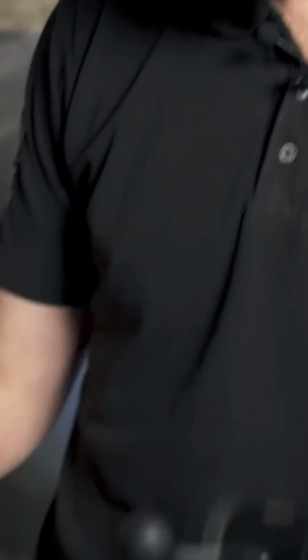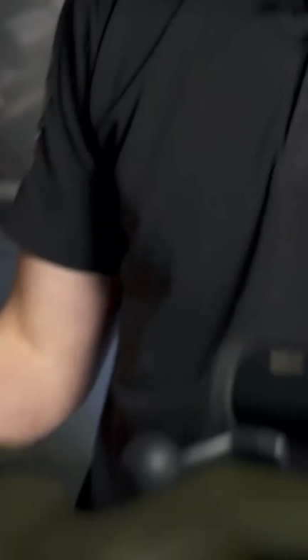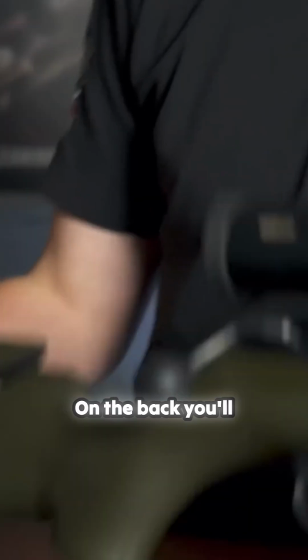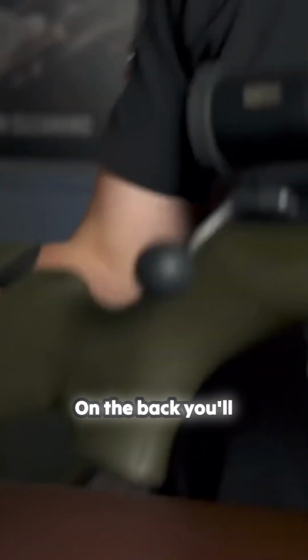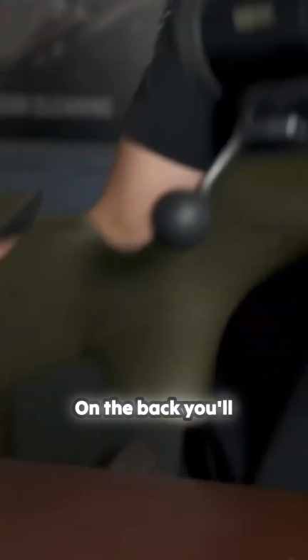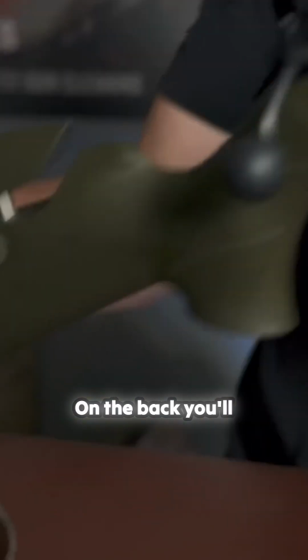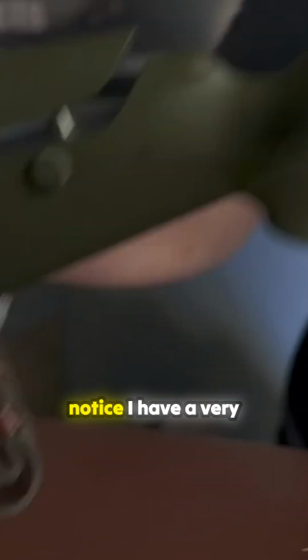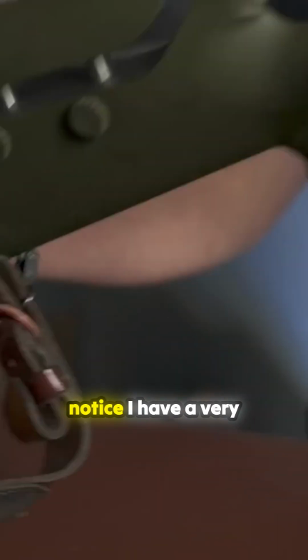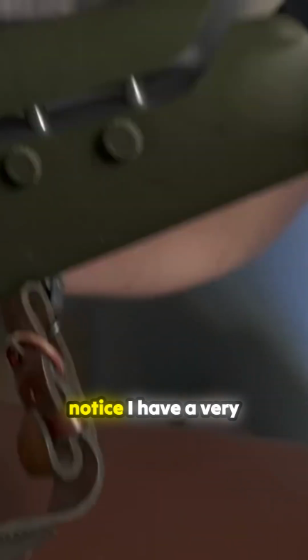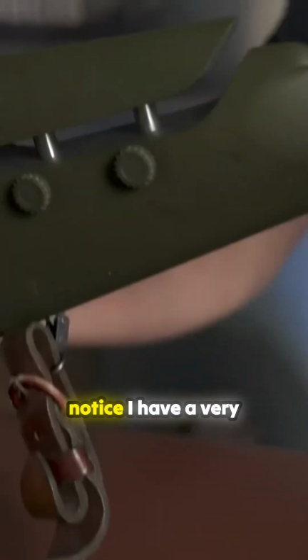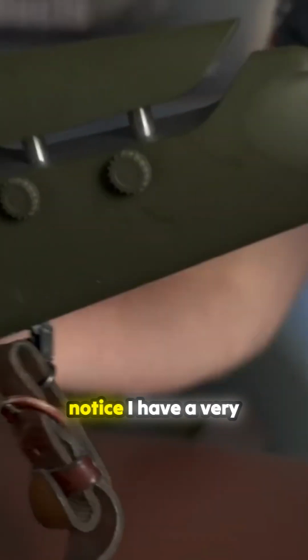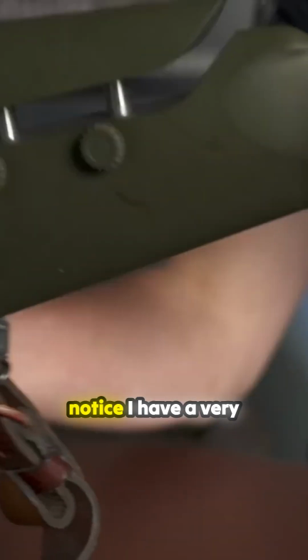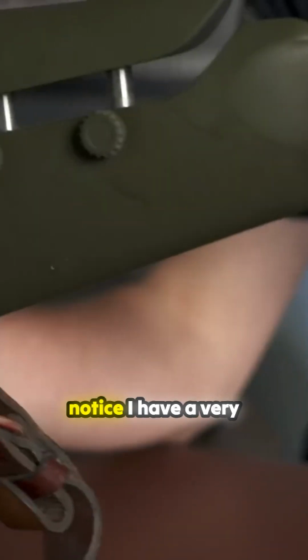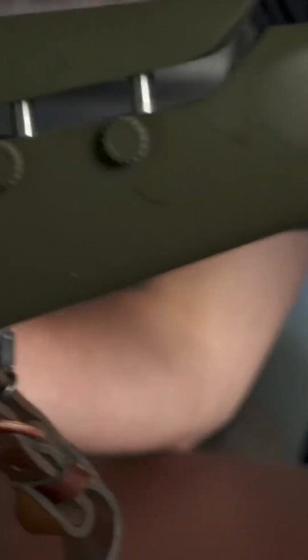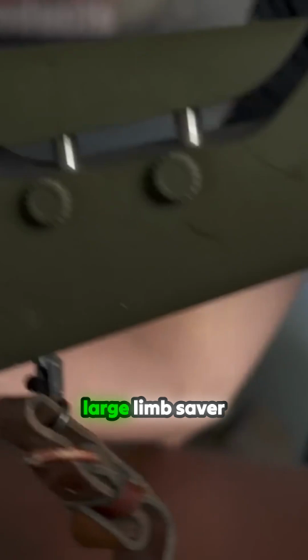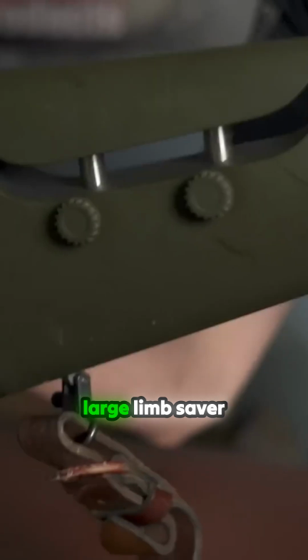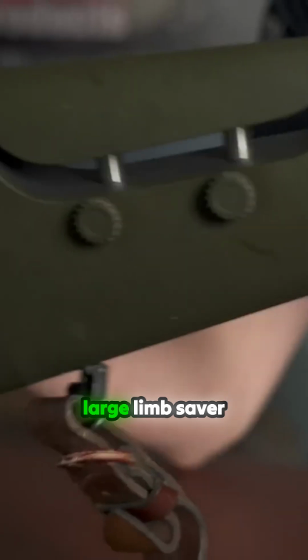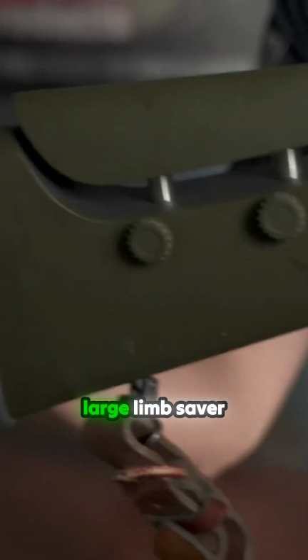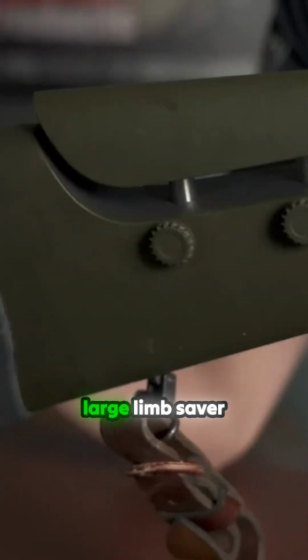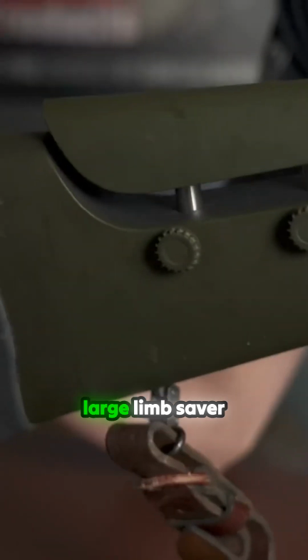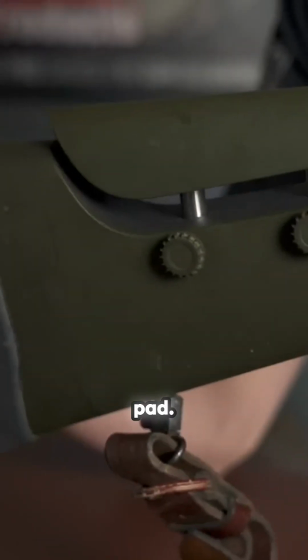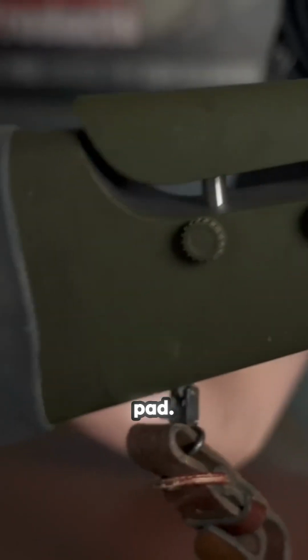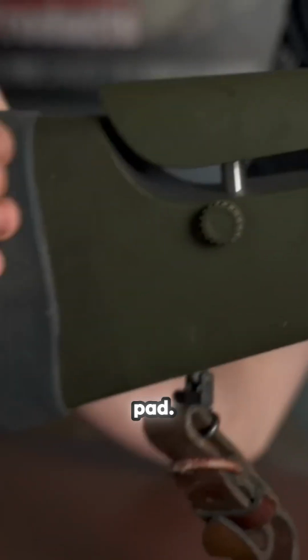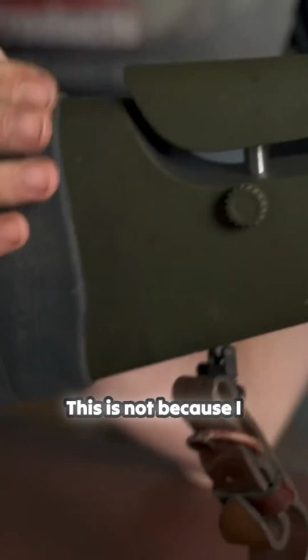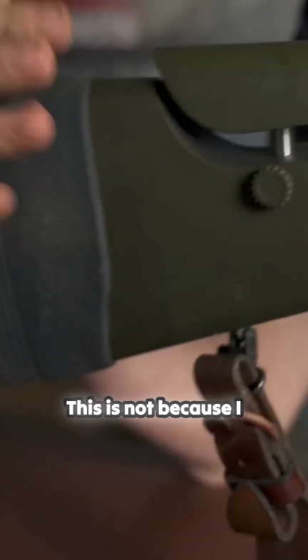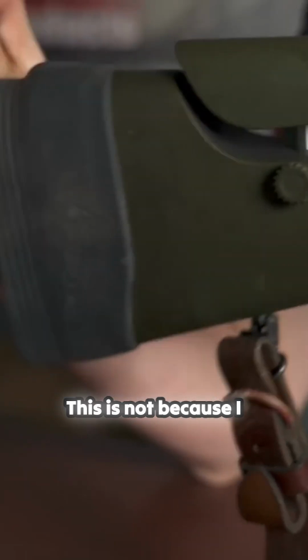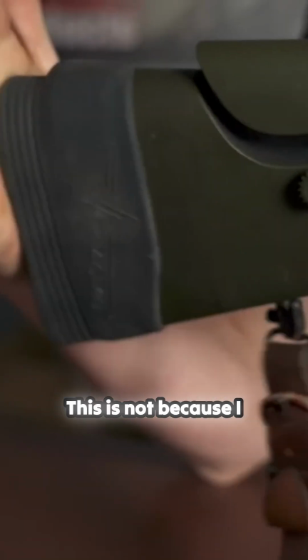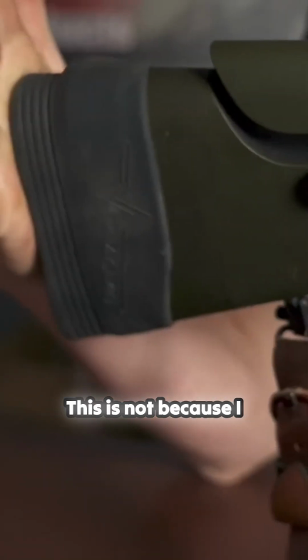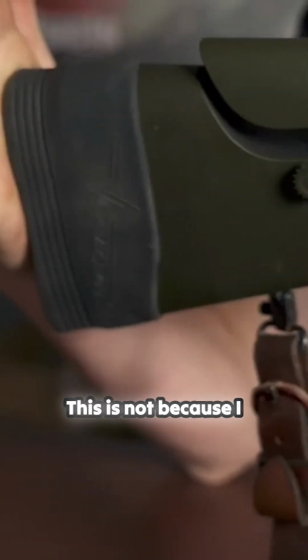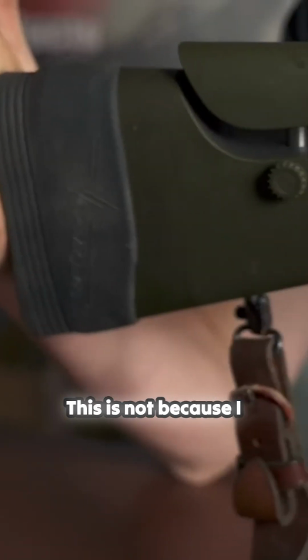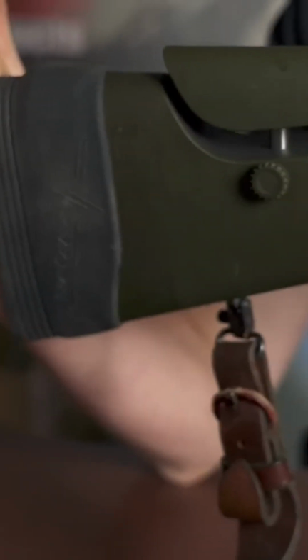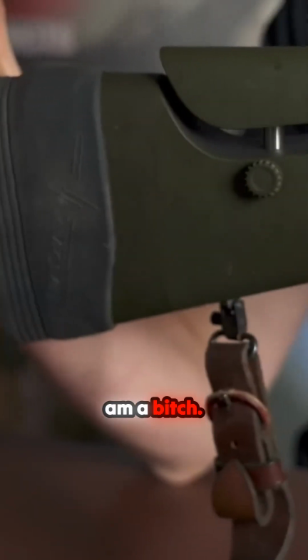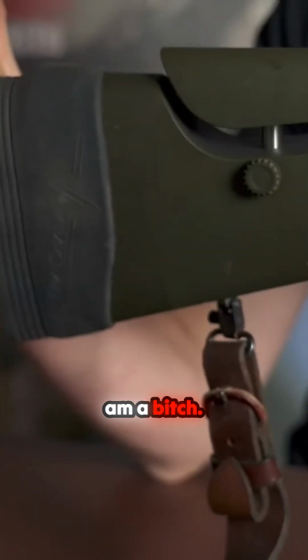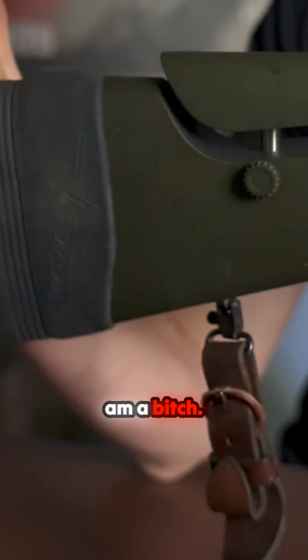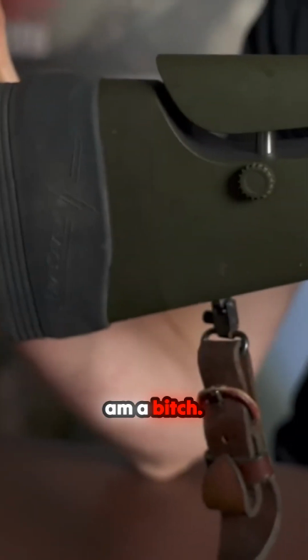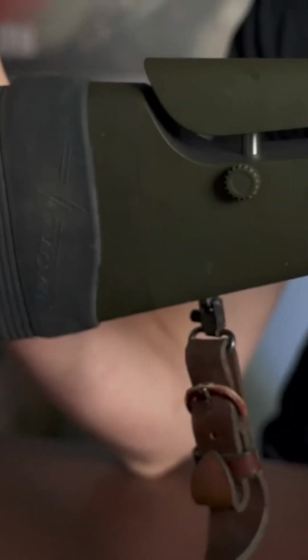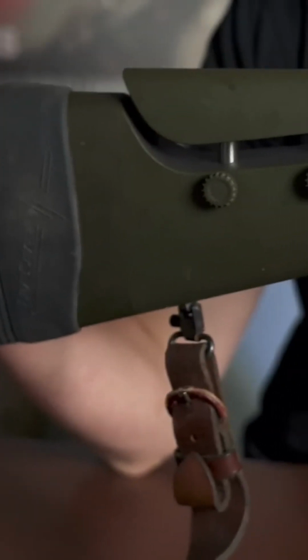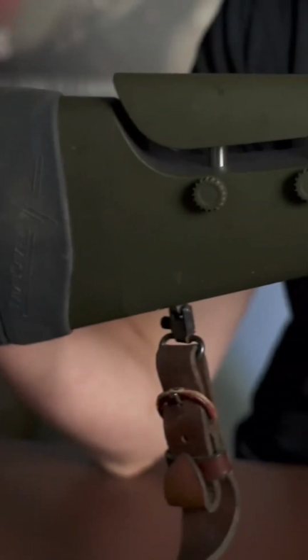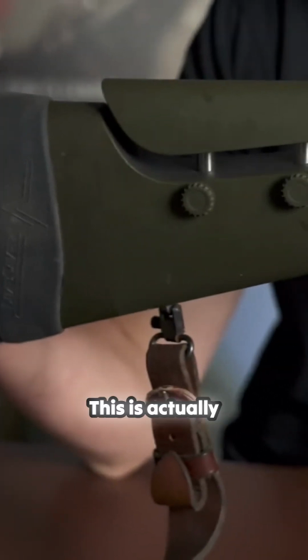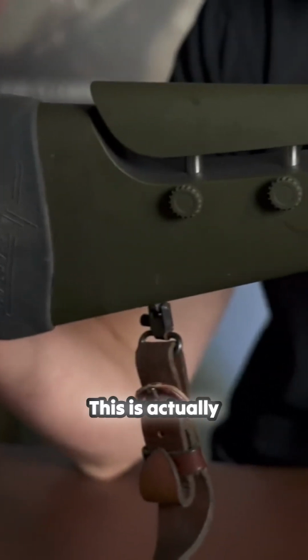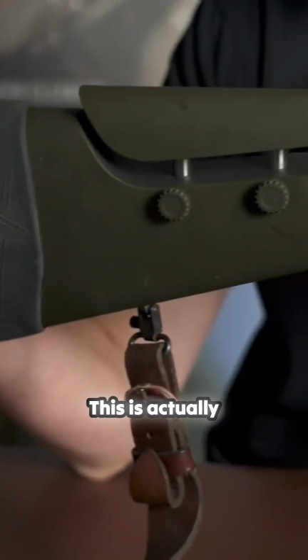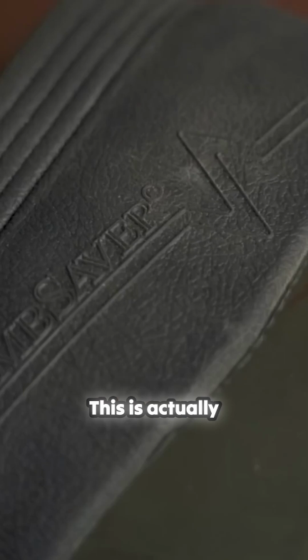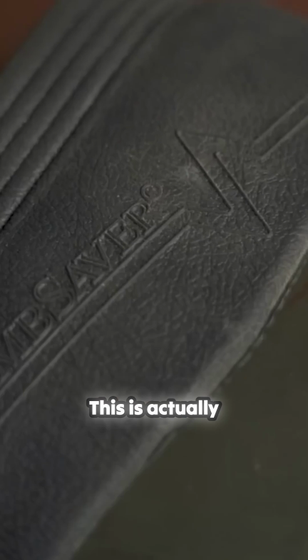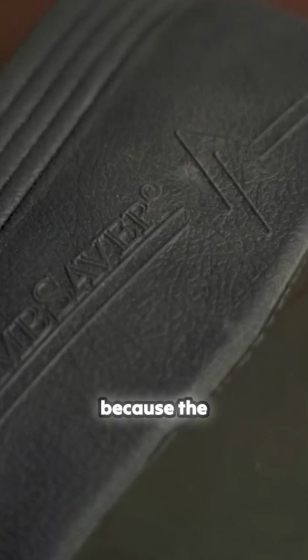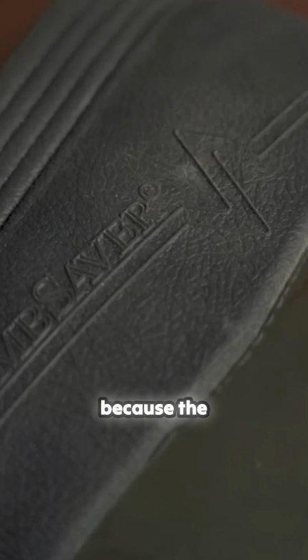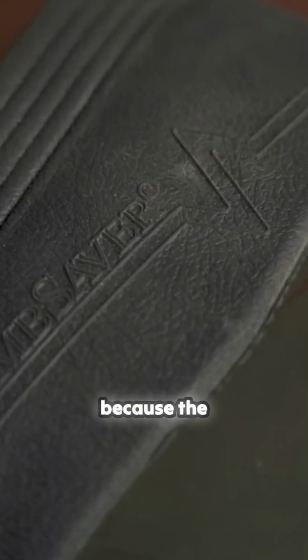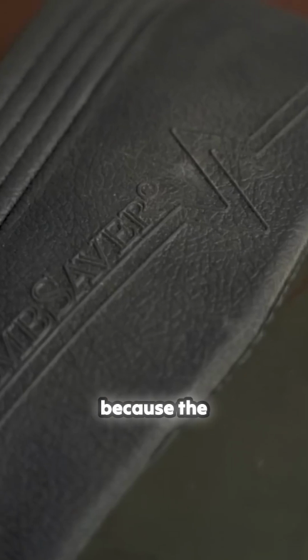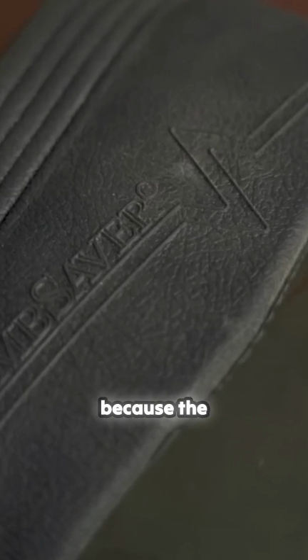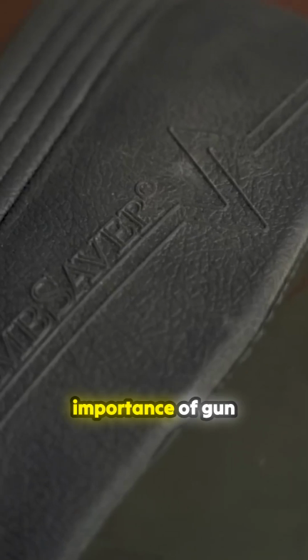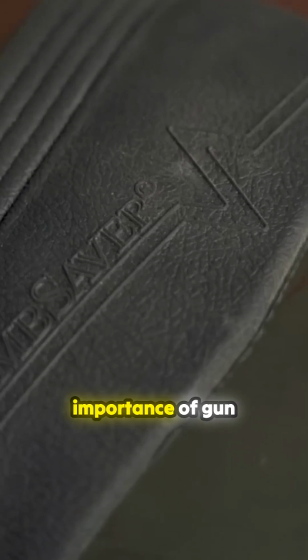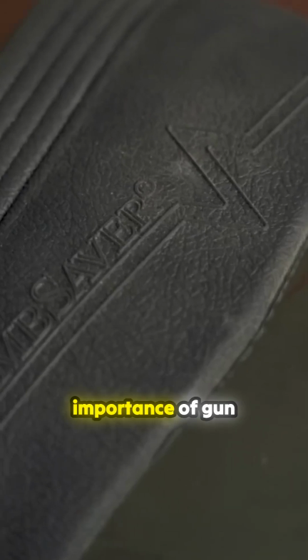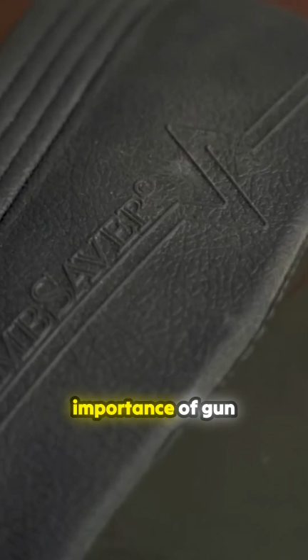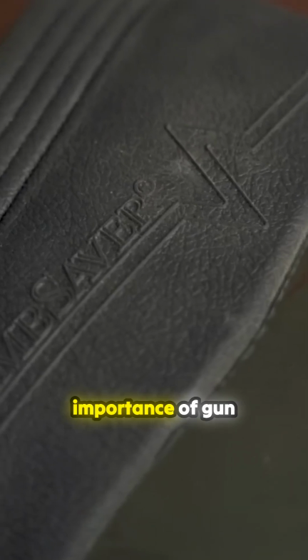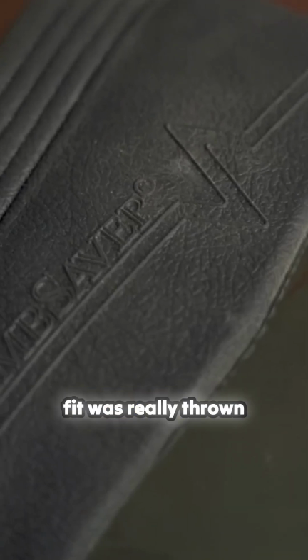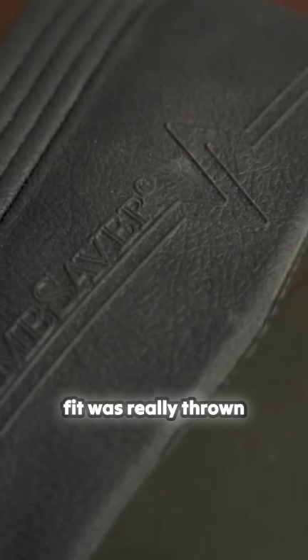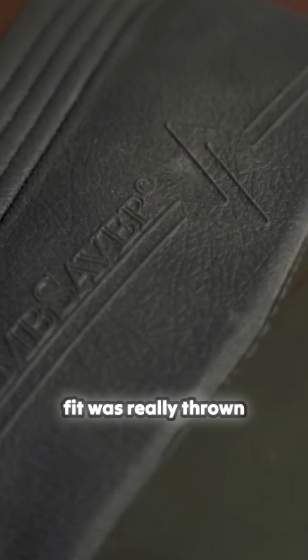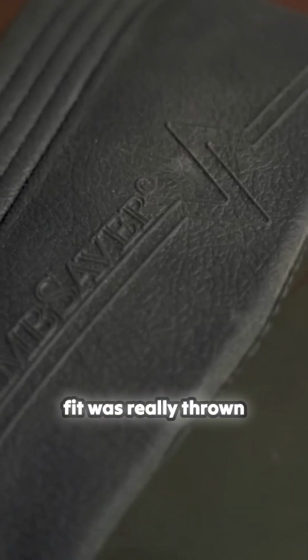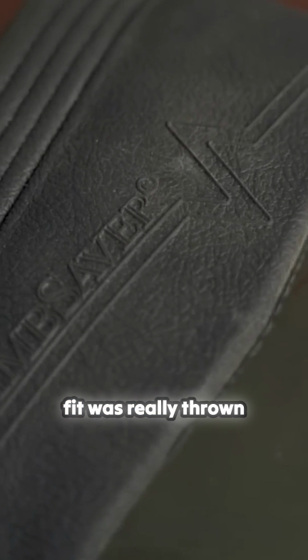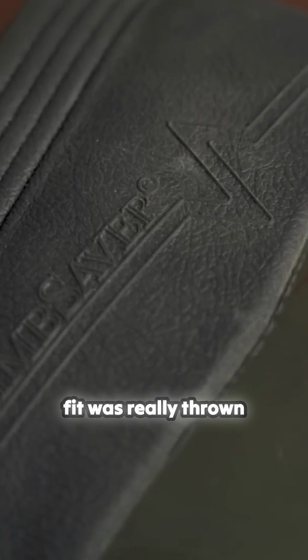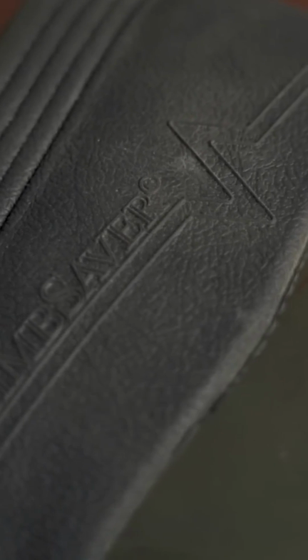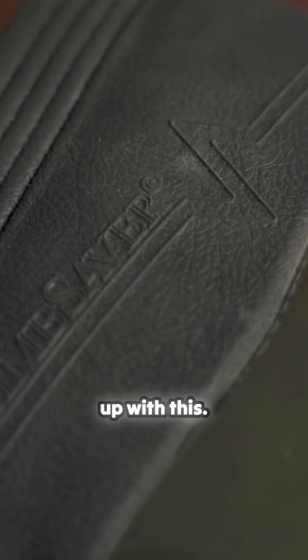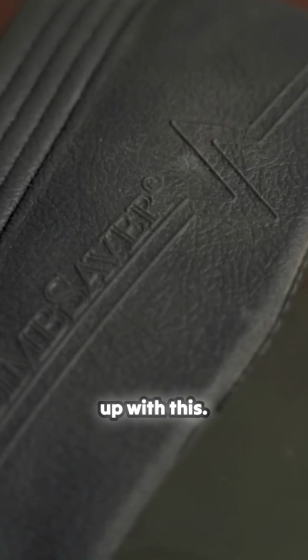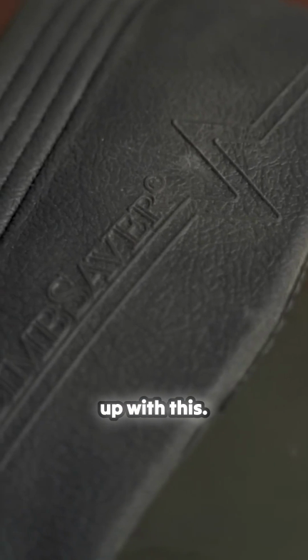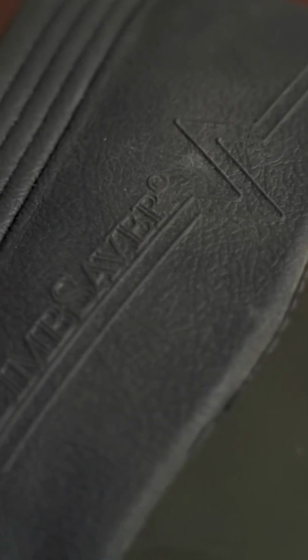On the back you'll notice I have a very large limb saver pad. This is not because I am a coward — it's actually because the importance of gun fit was really thrown up with this rifle.